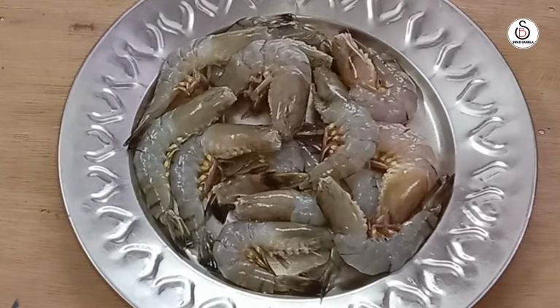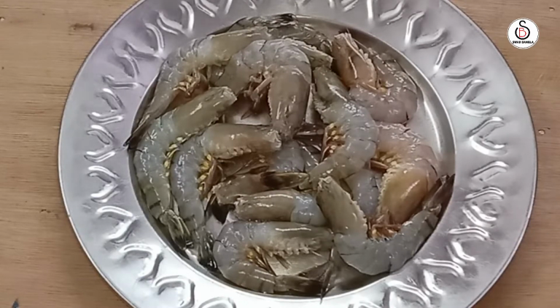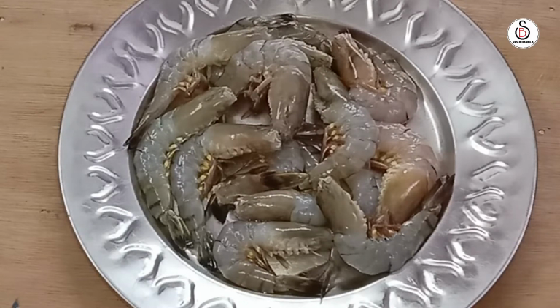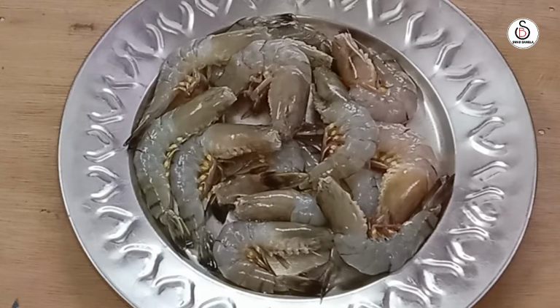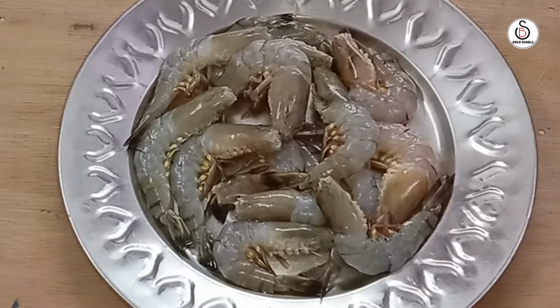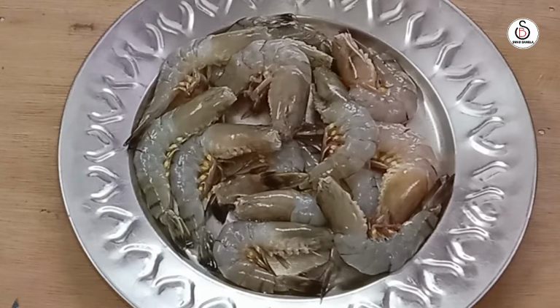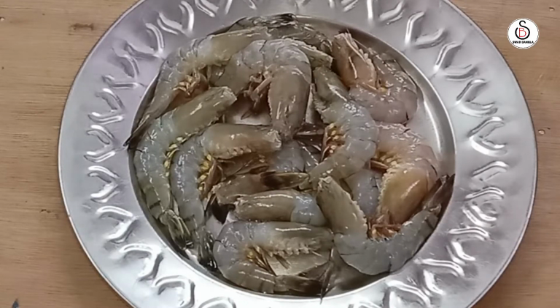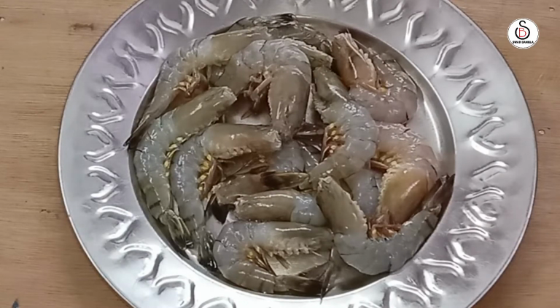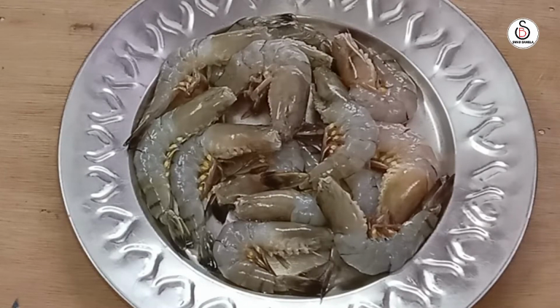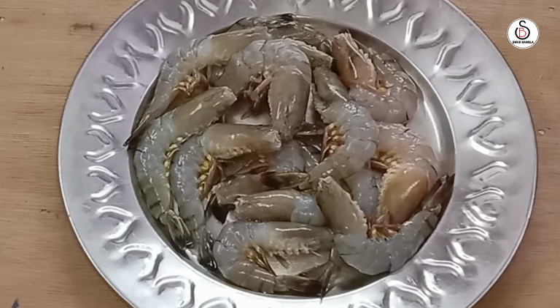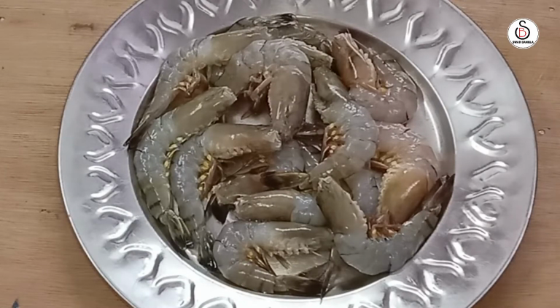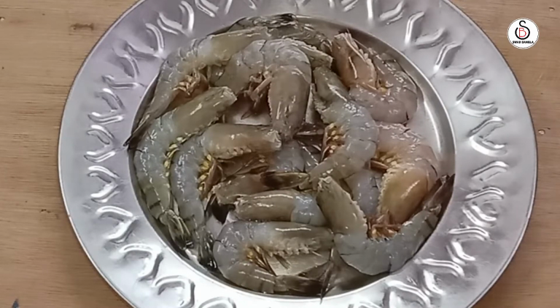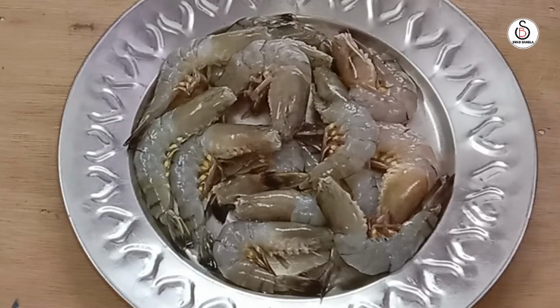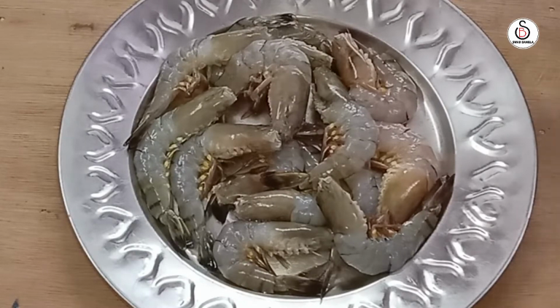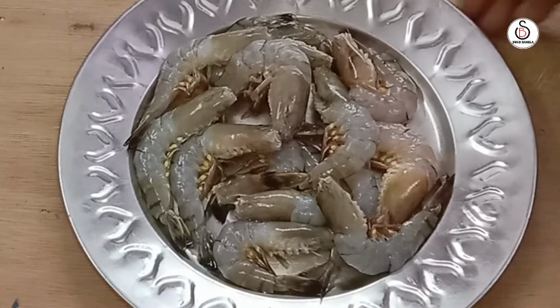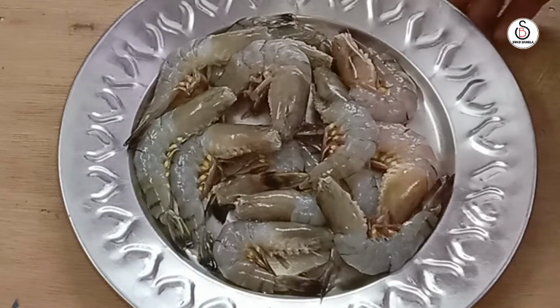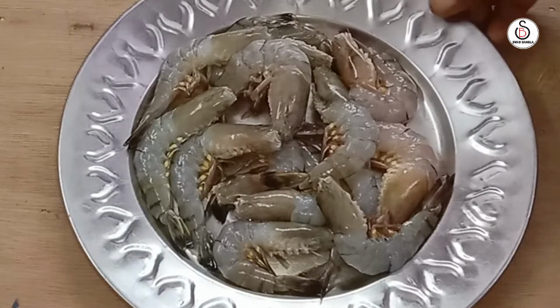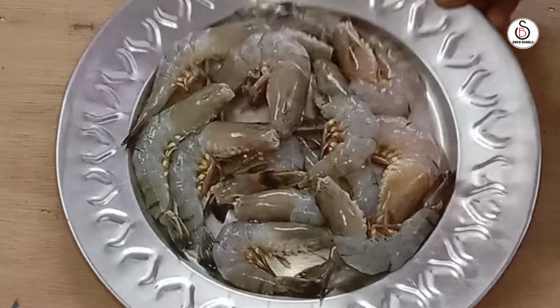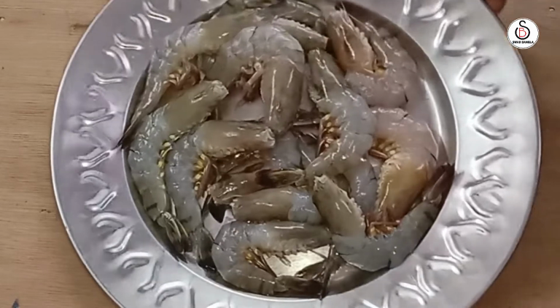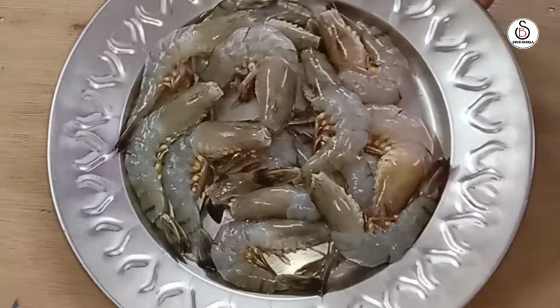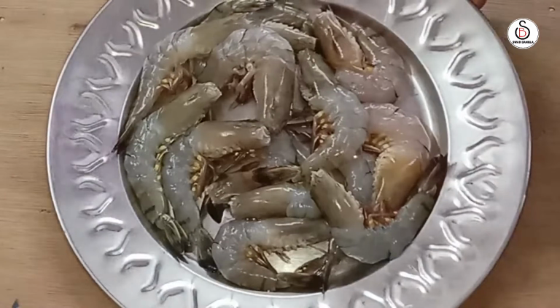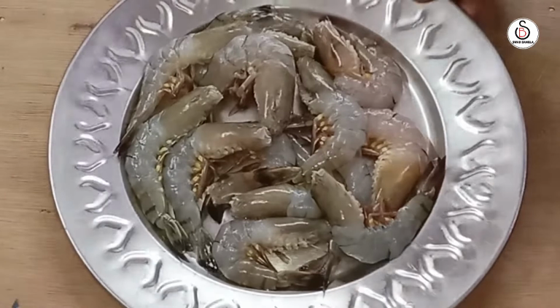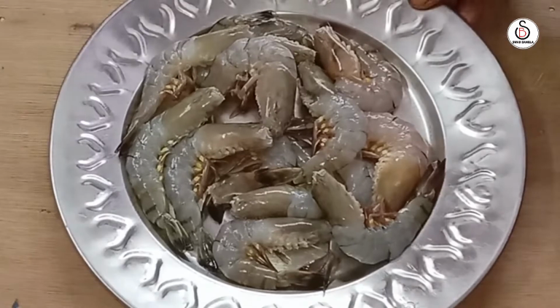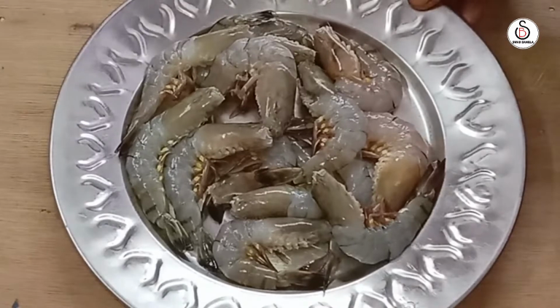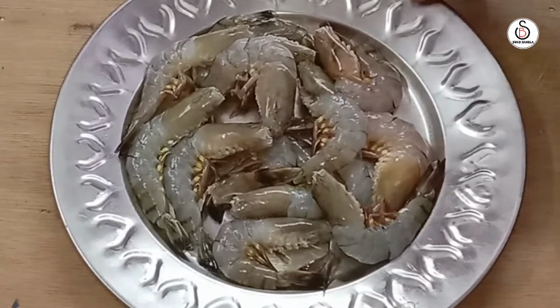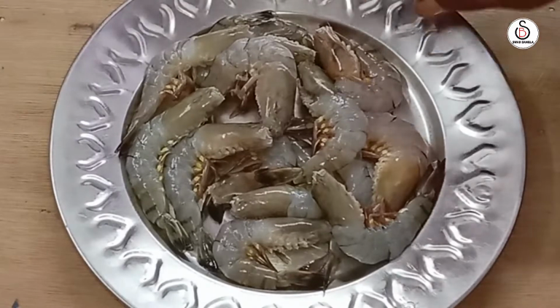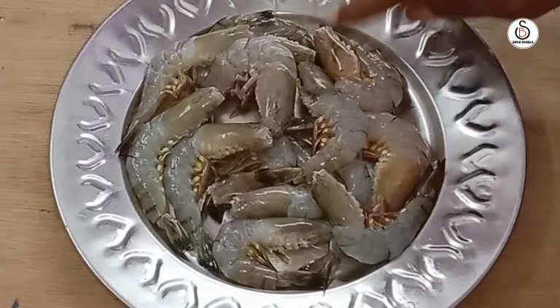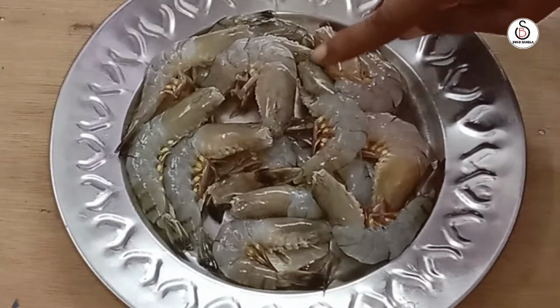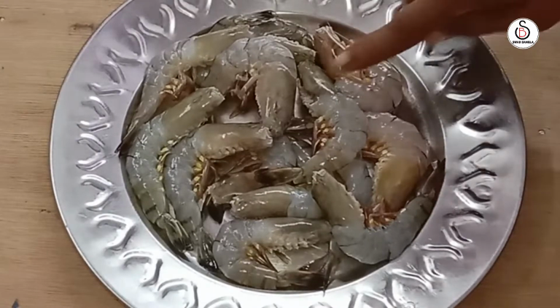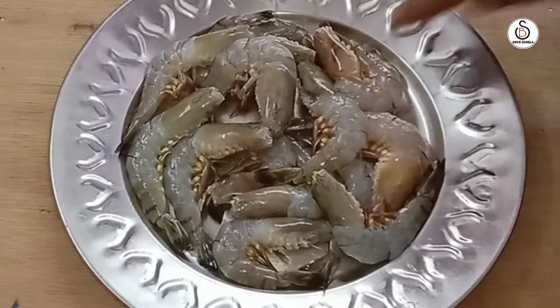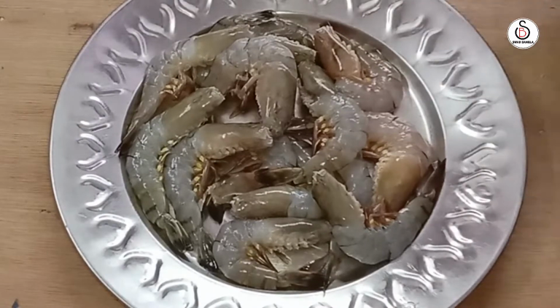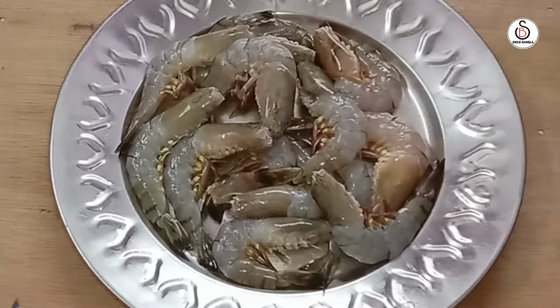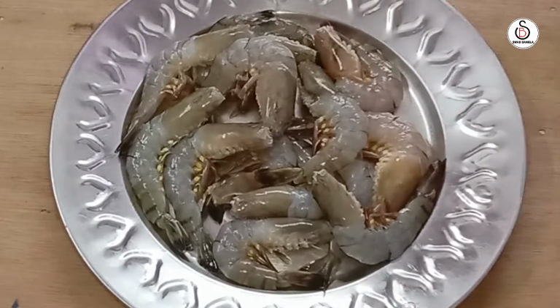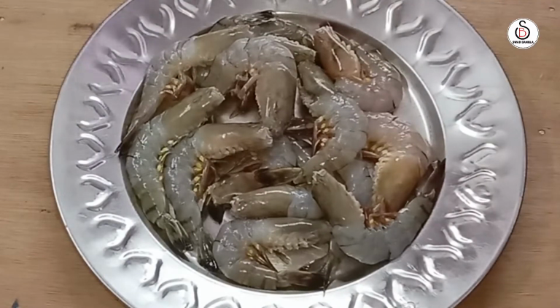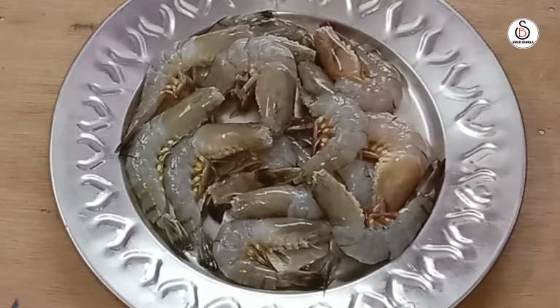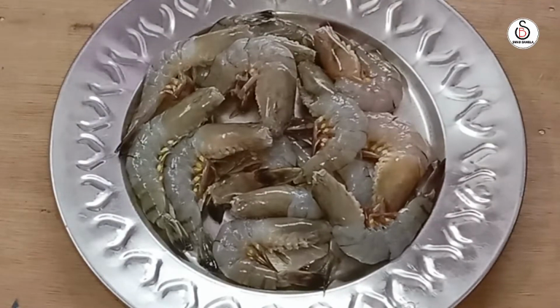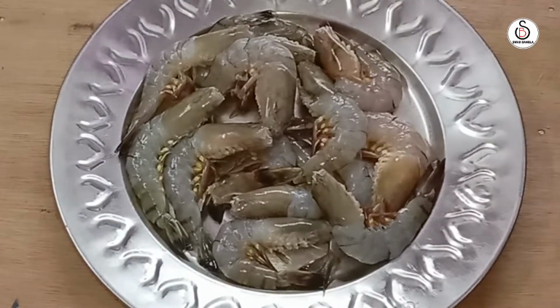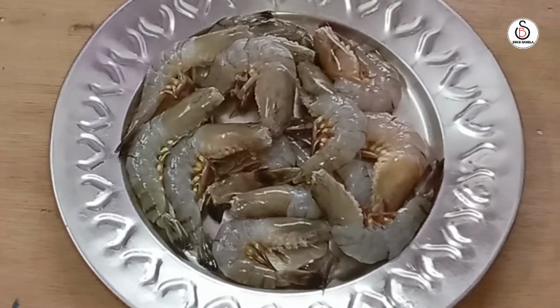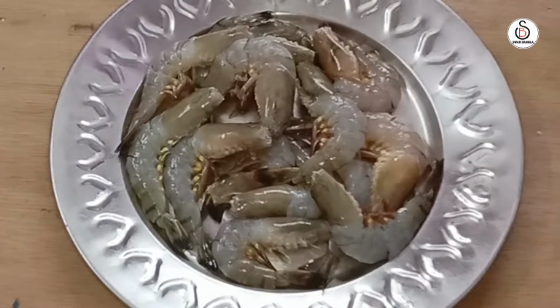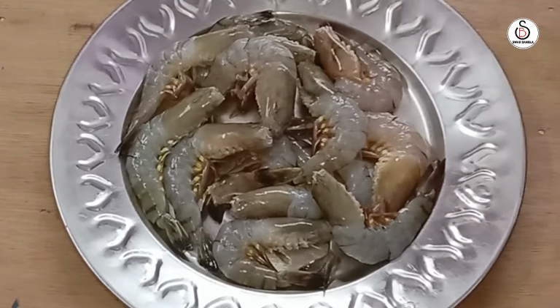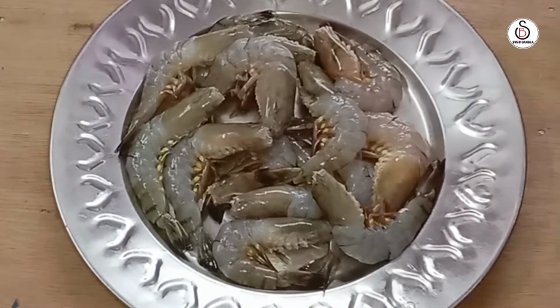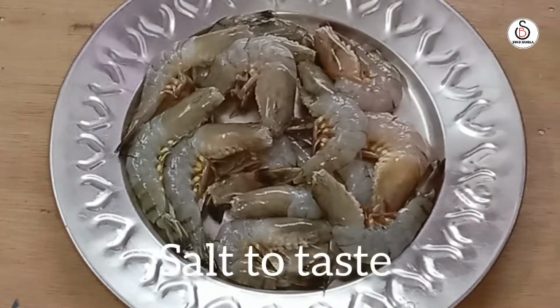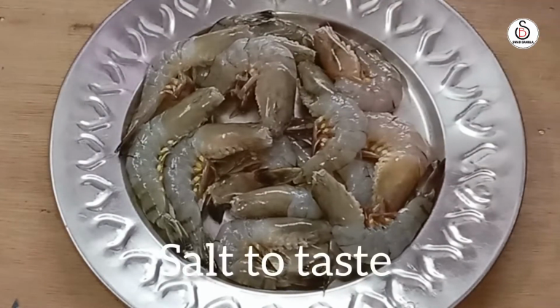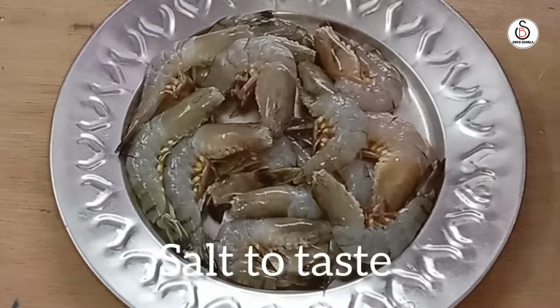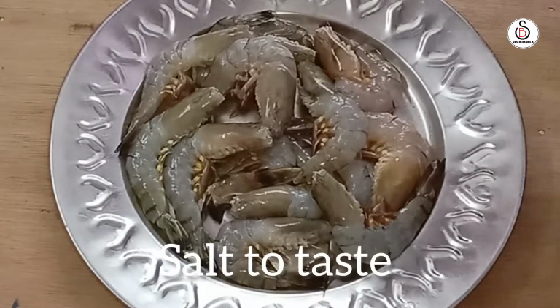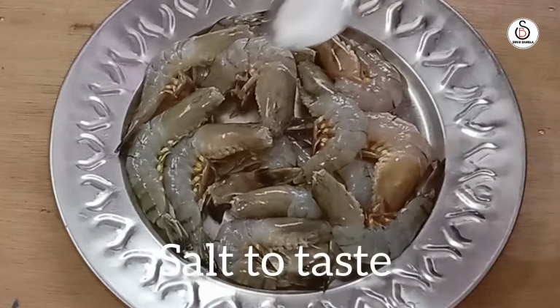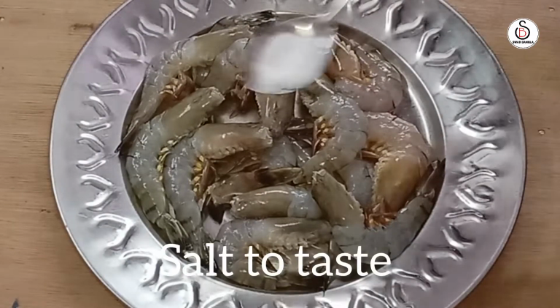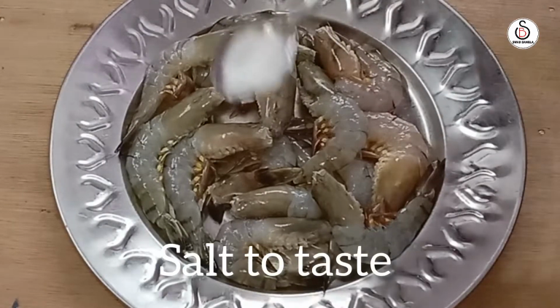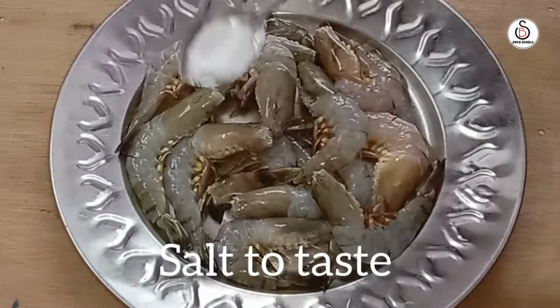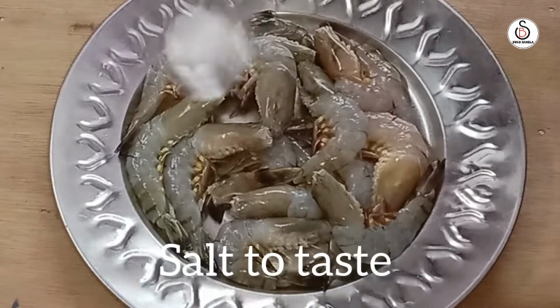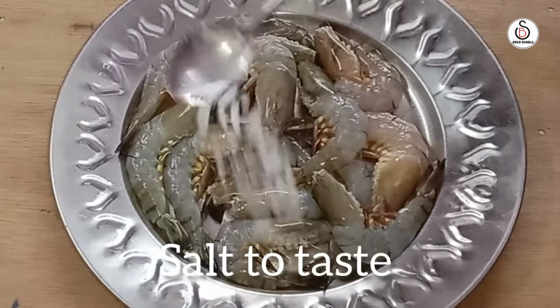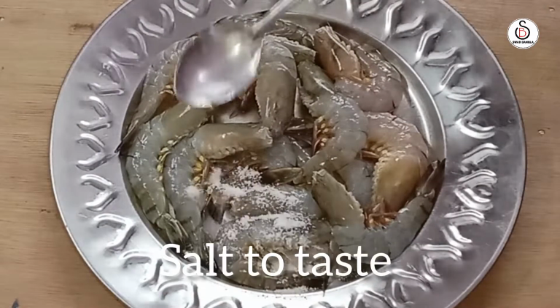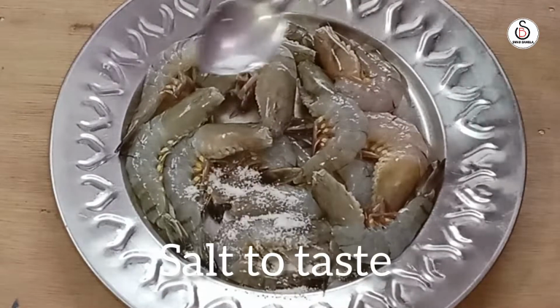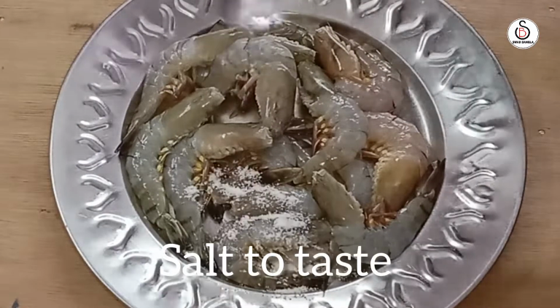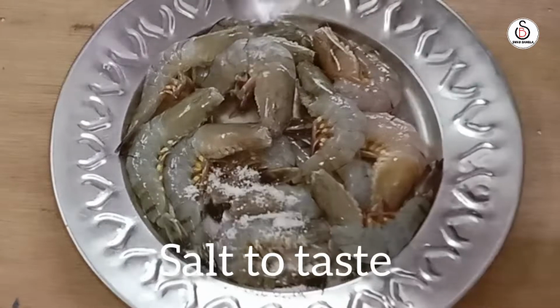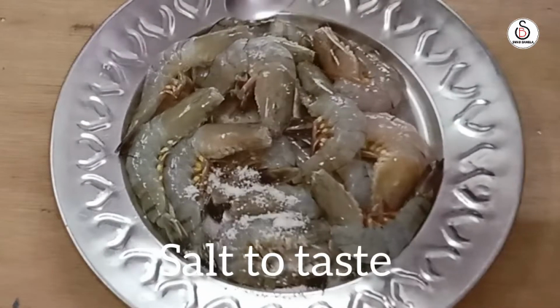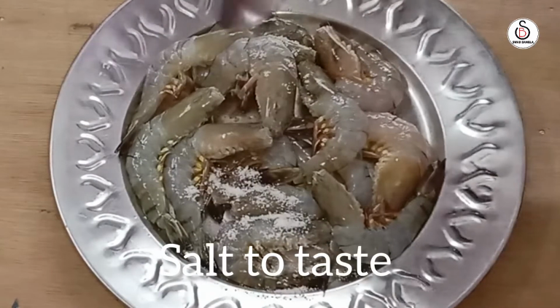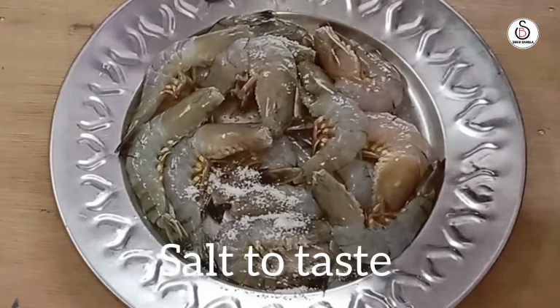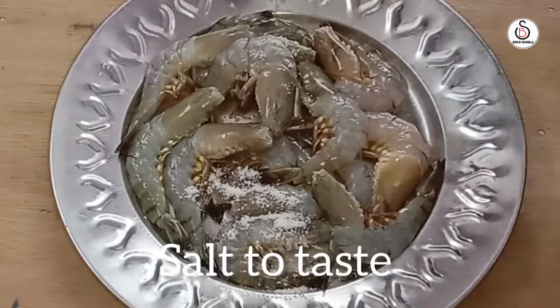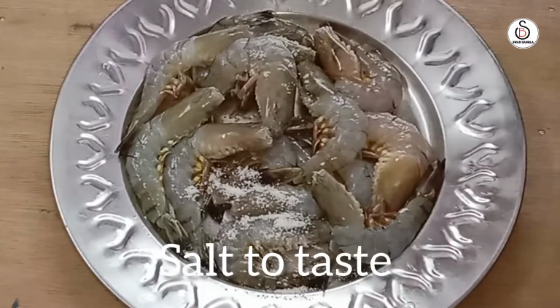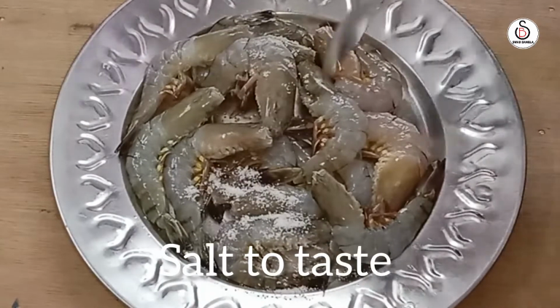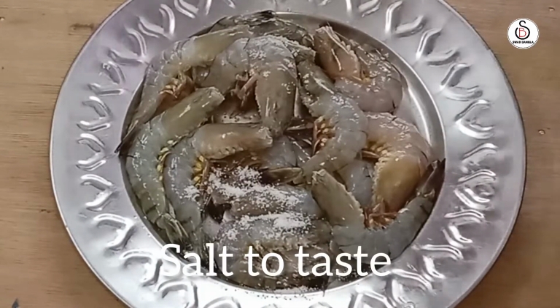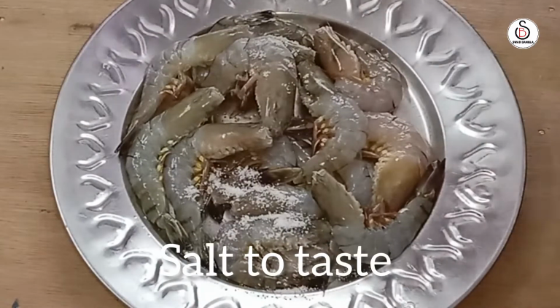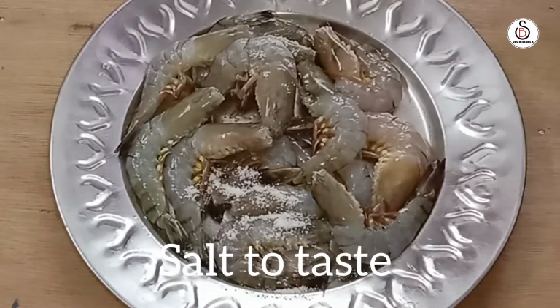If you have to look at the new product, you can check it out. With 300 grams of salt, the milk comes to the milk.